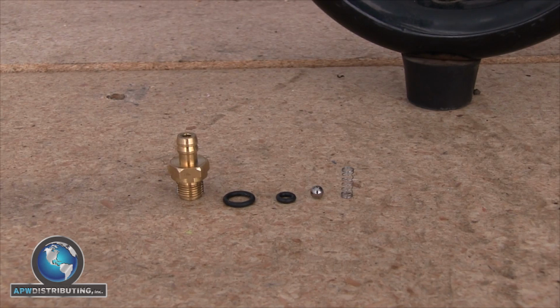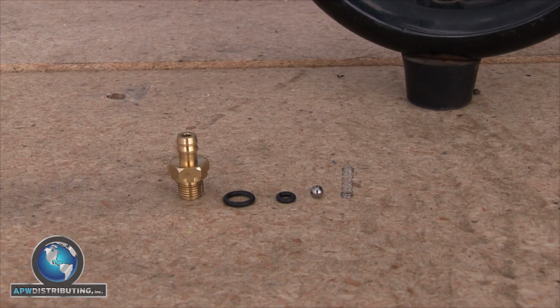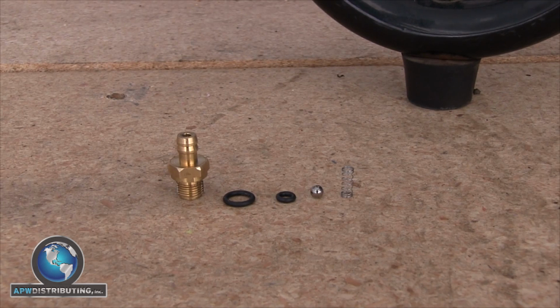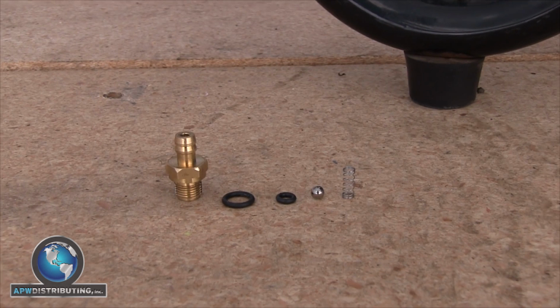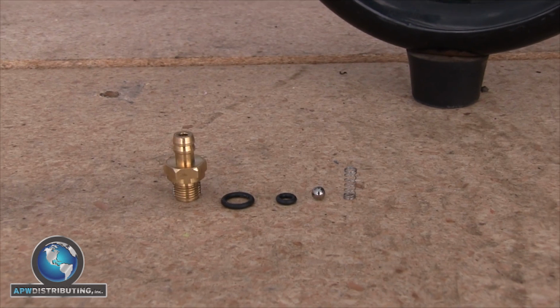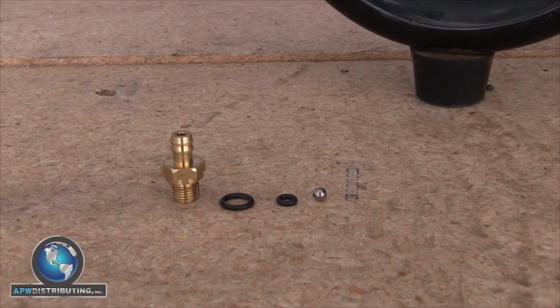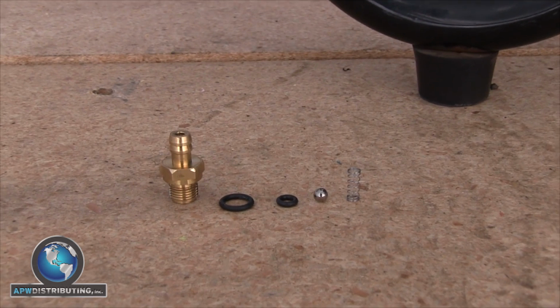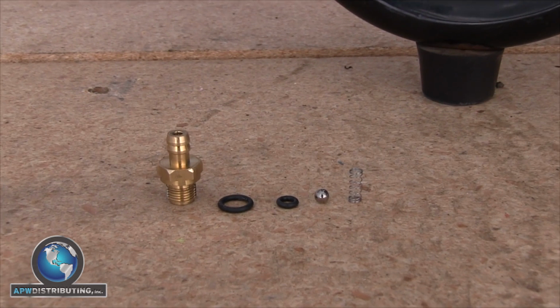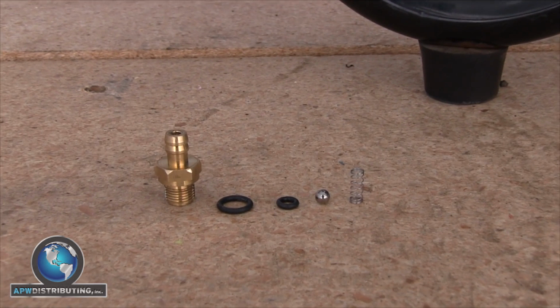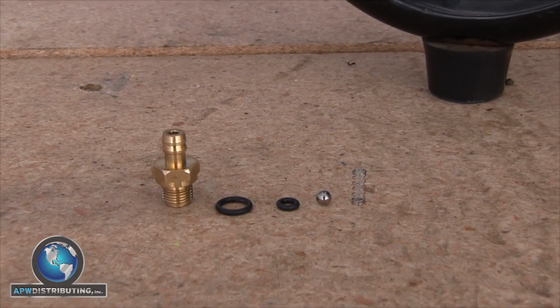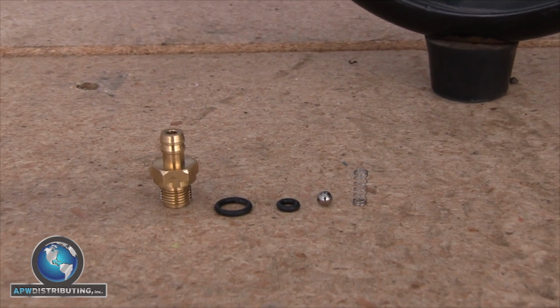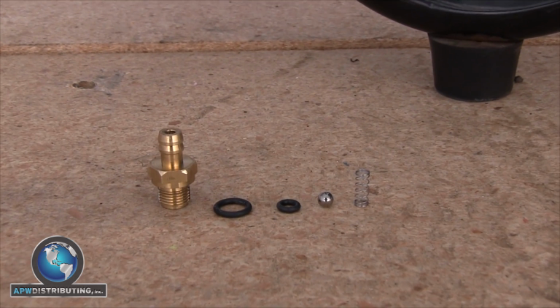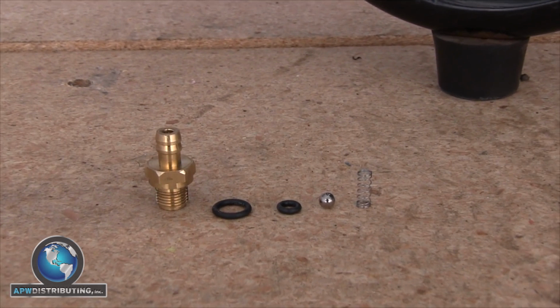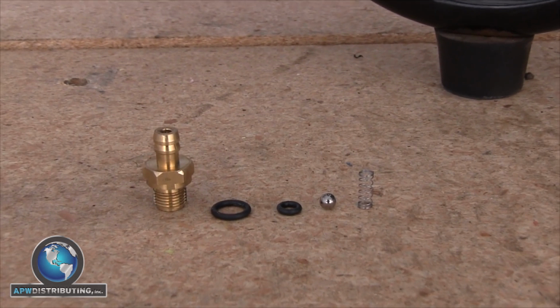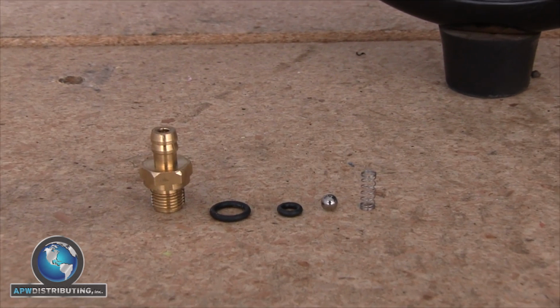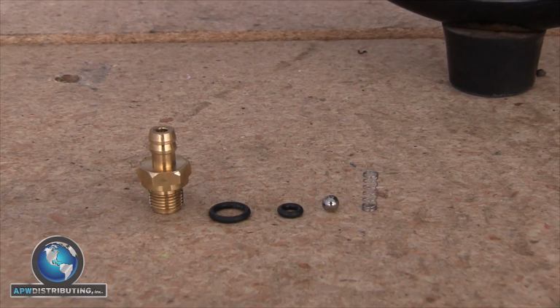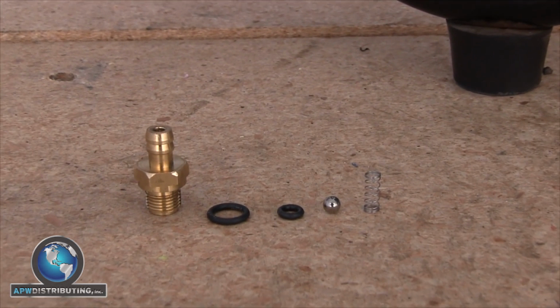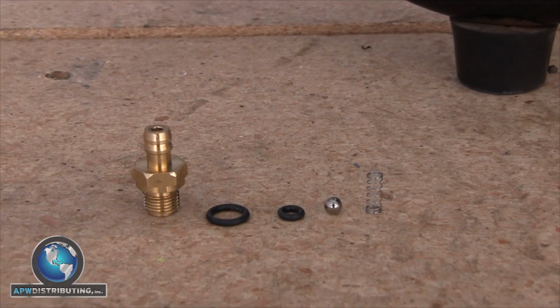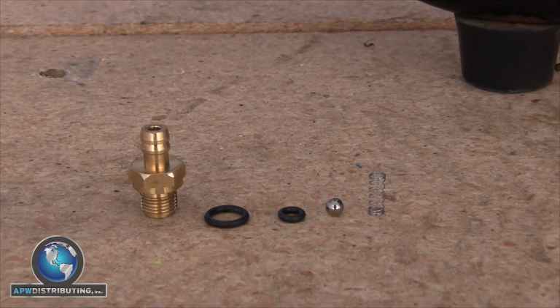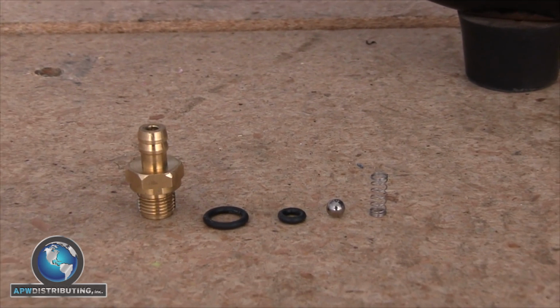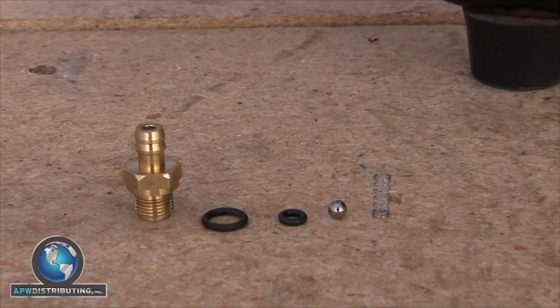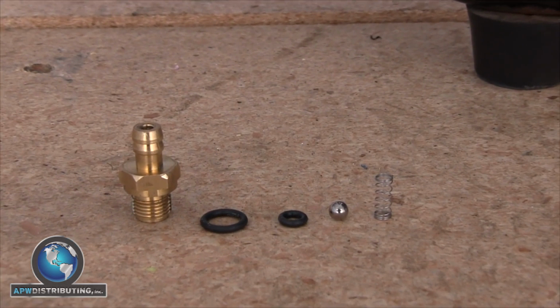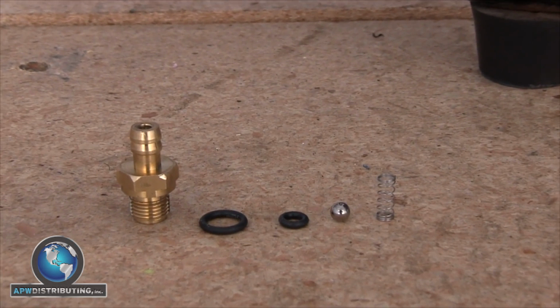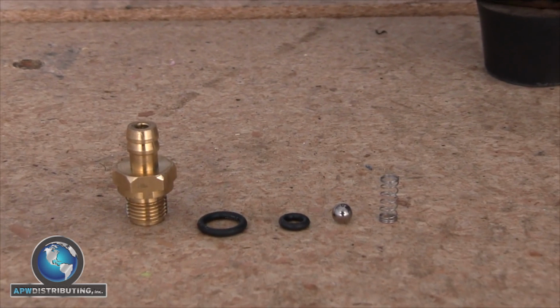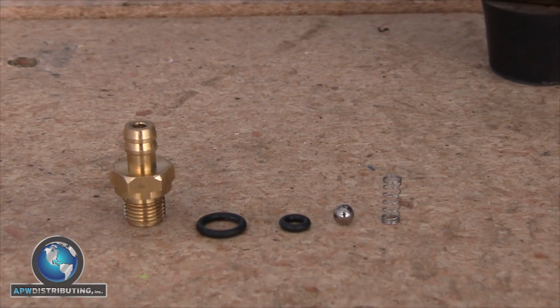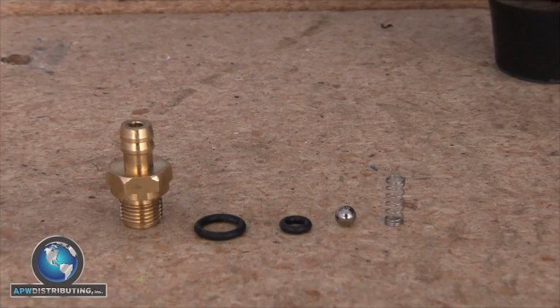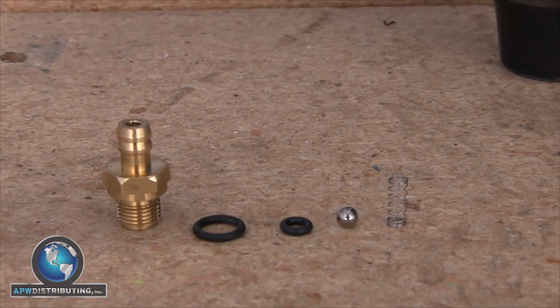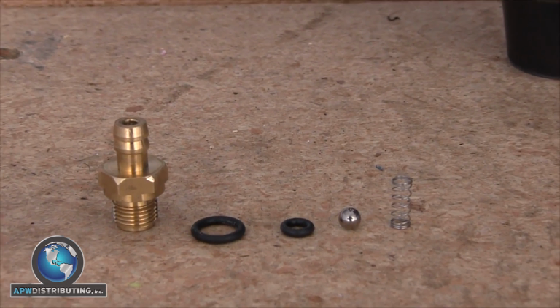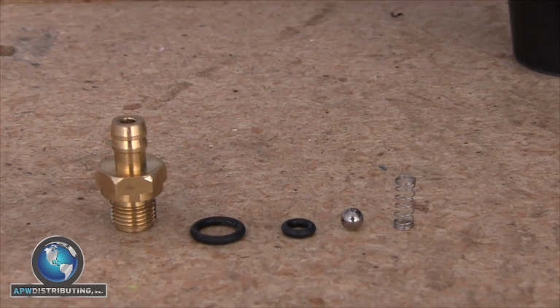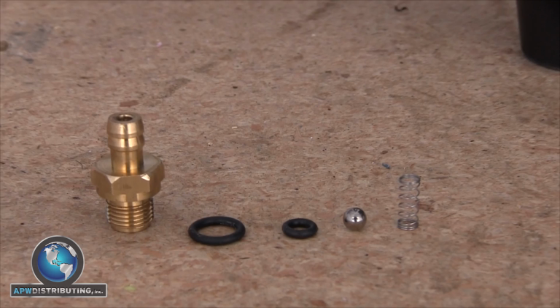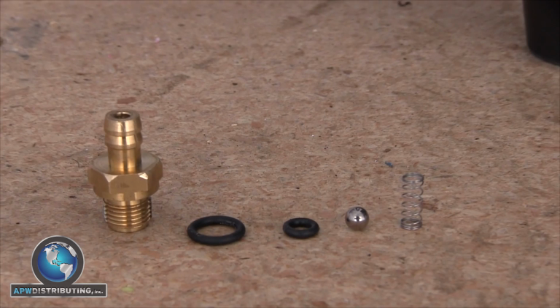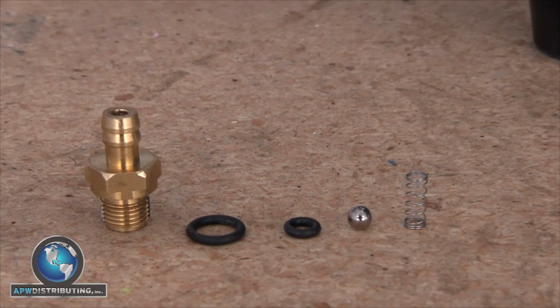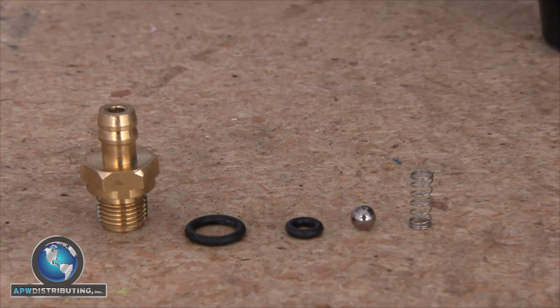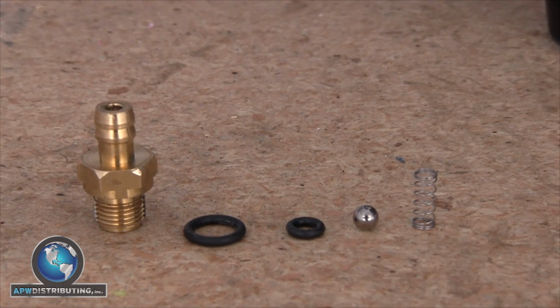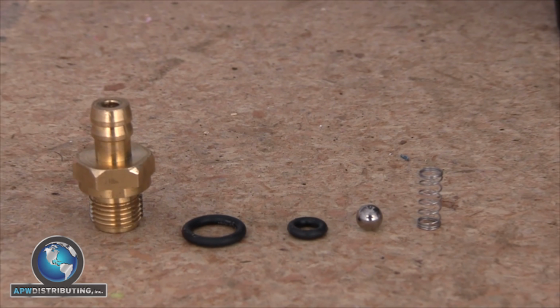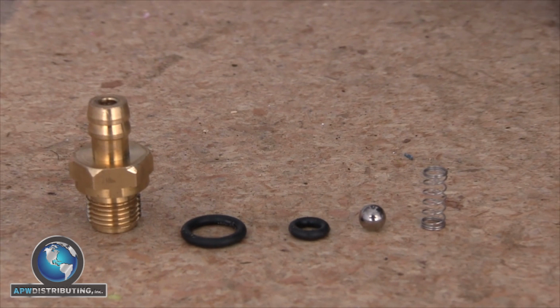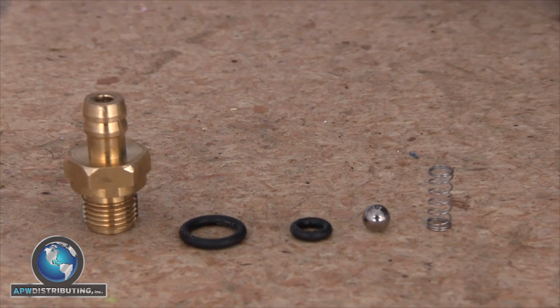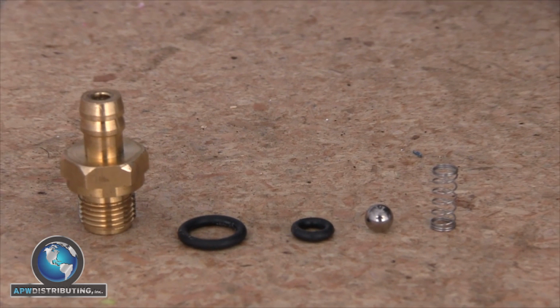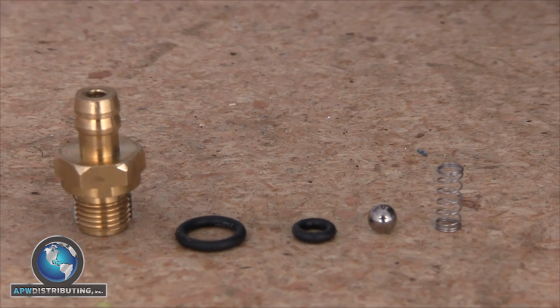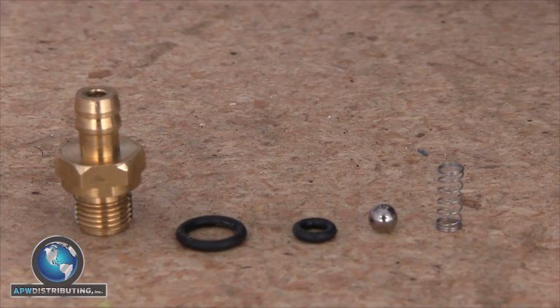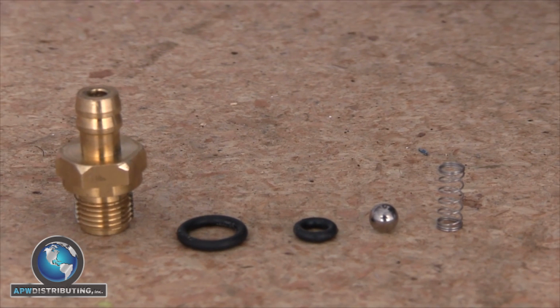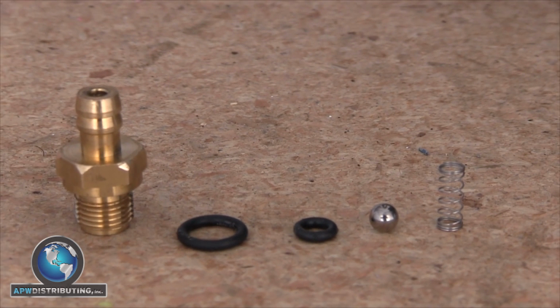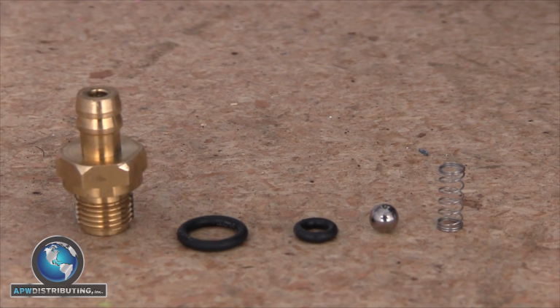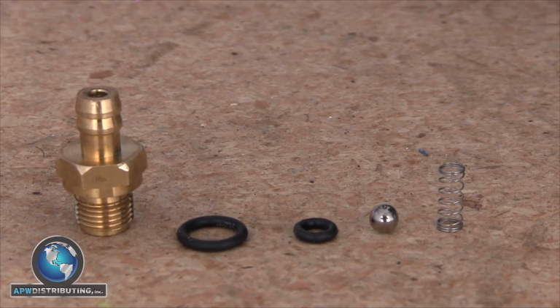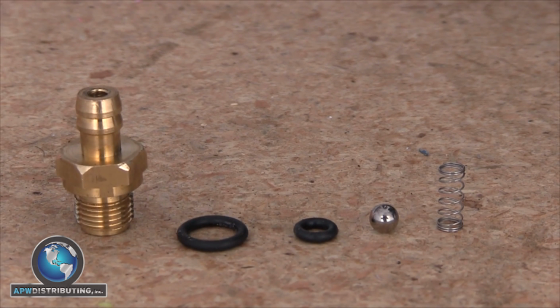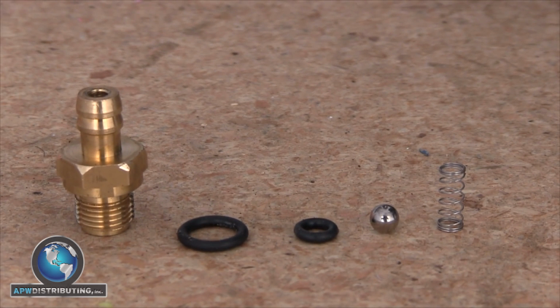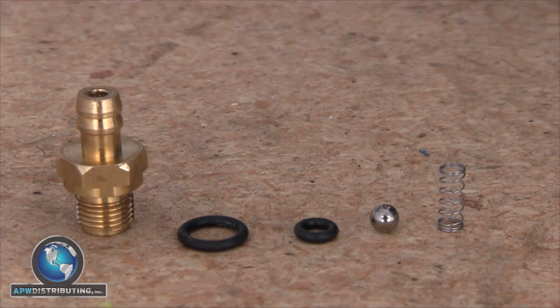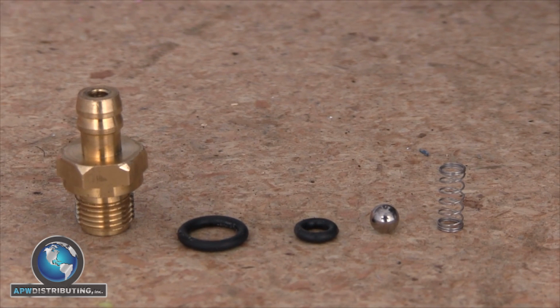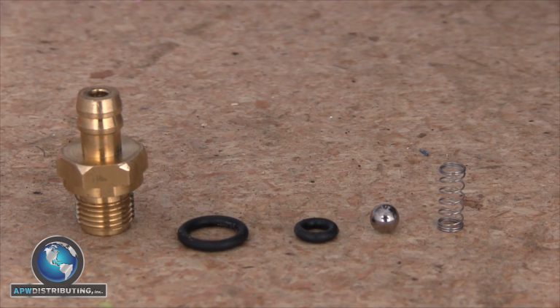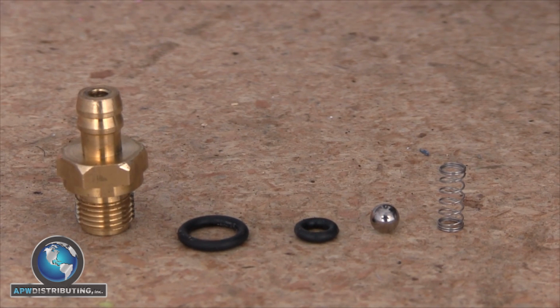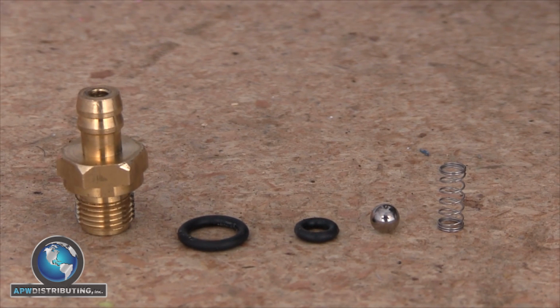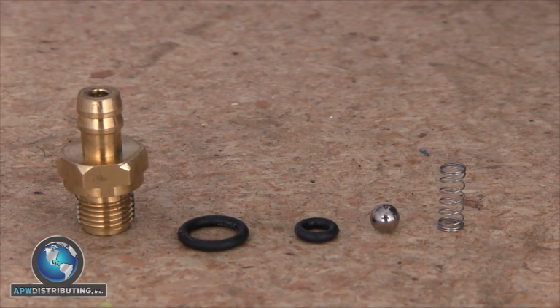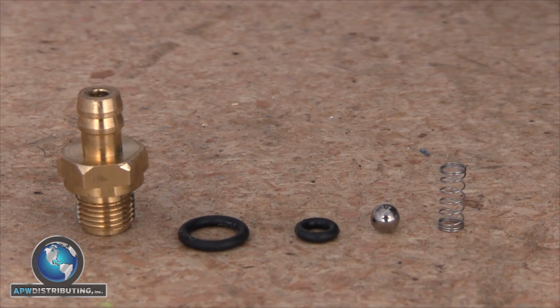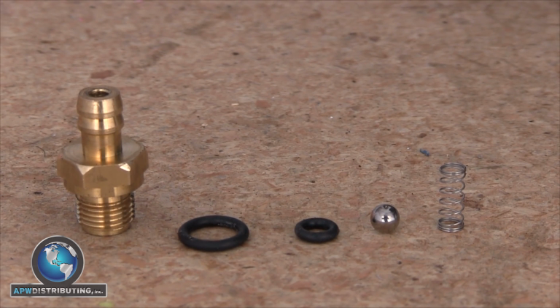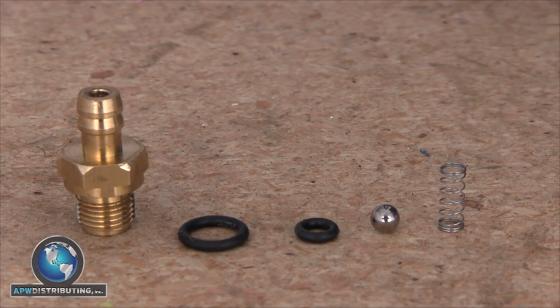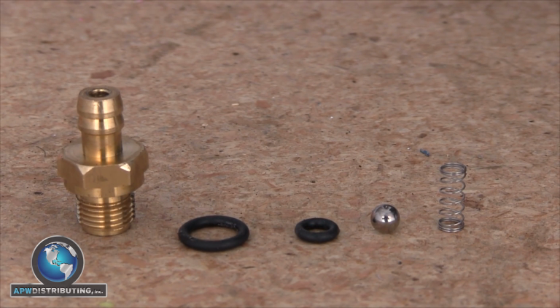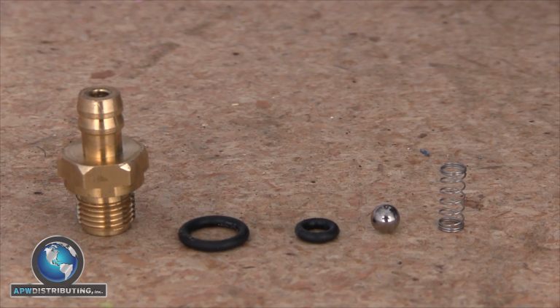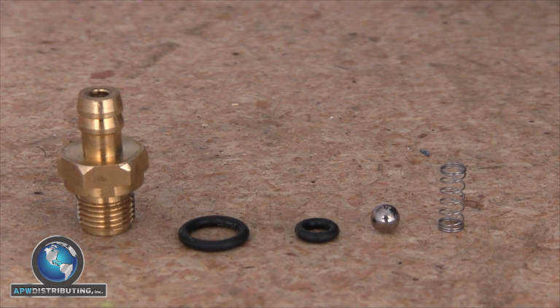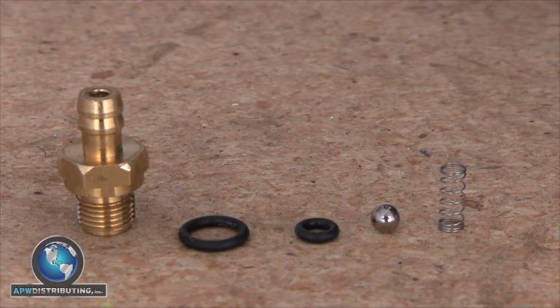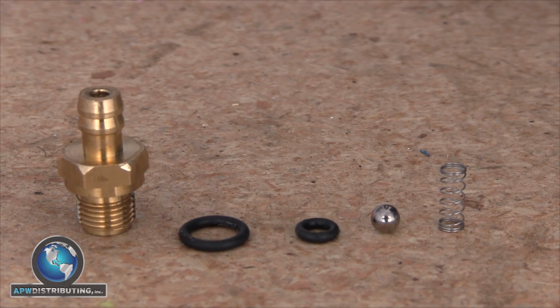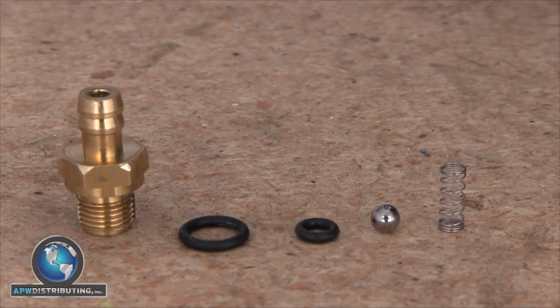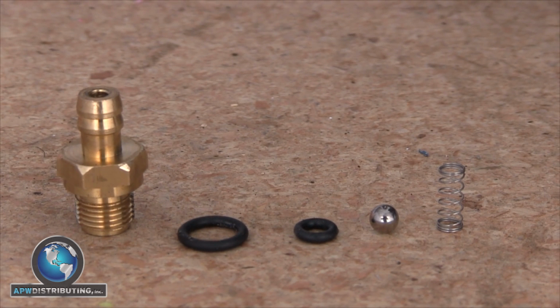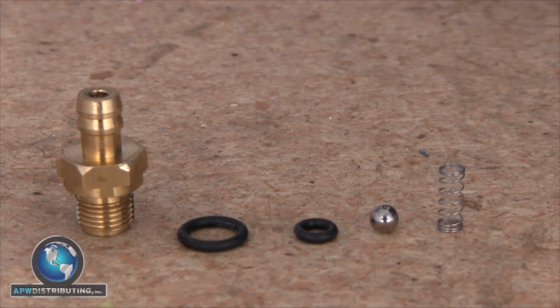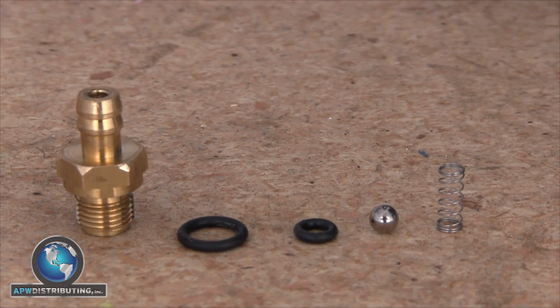Your new chemical injector kit, if bought from APW Distributing, will include an injector, two o-rings, a ball, and the spring.